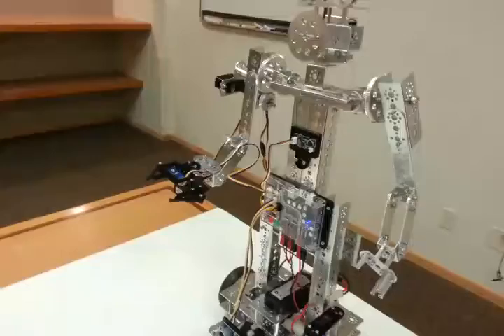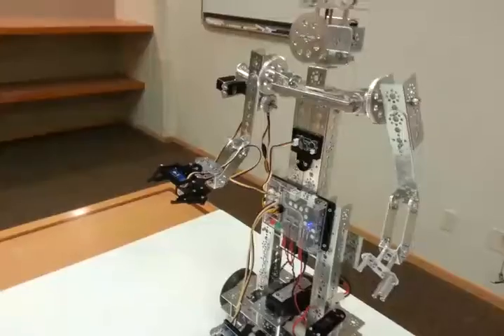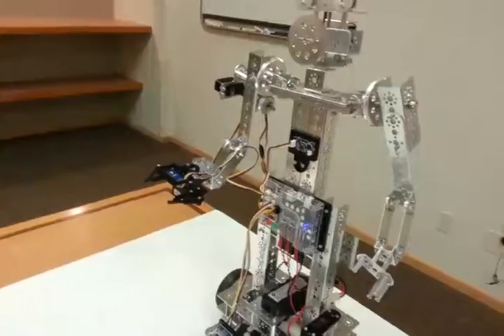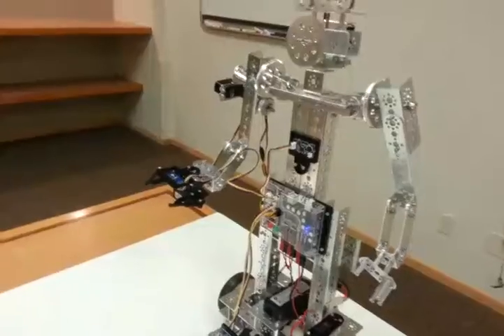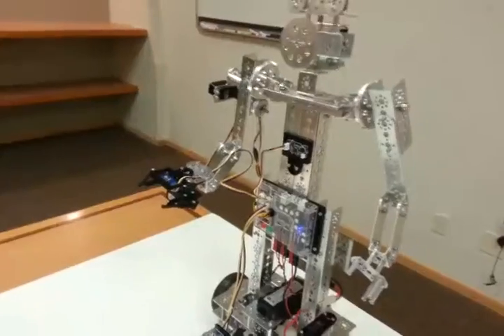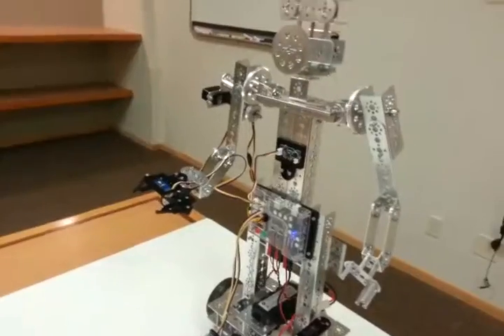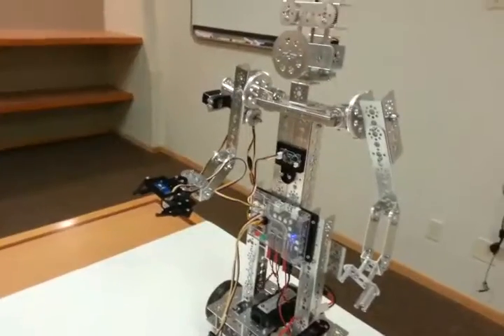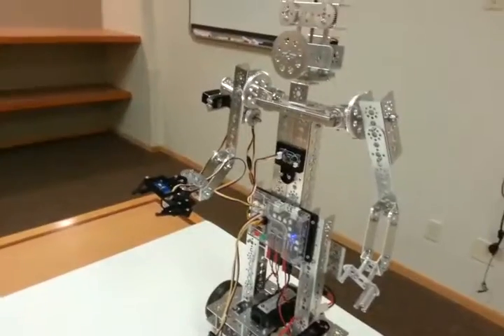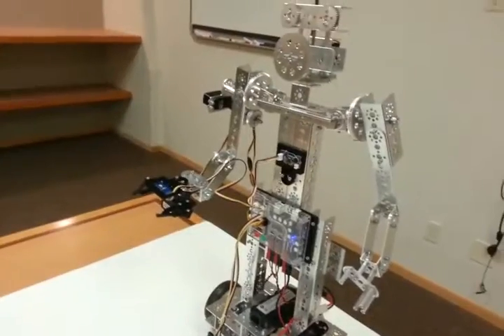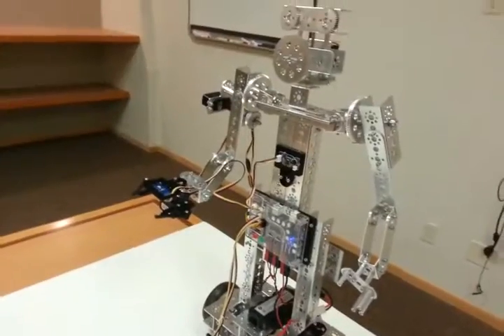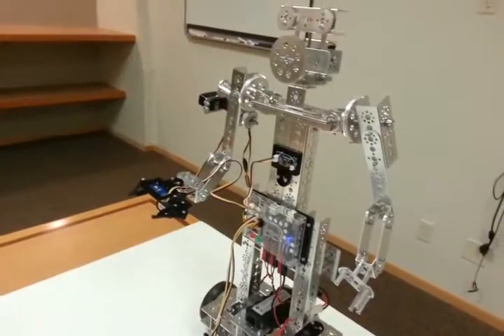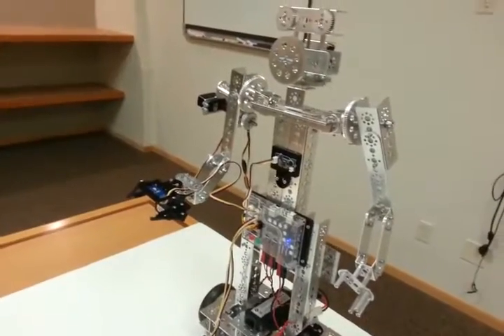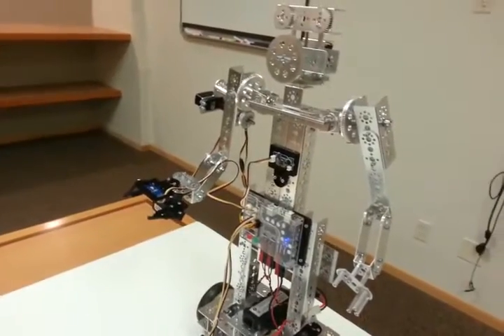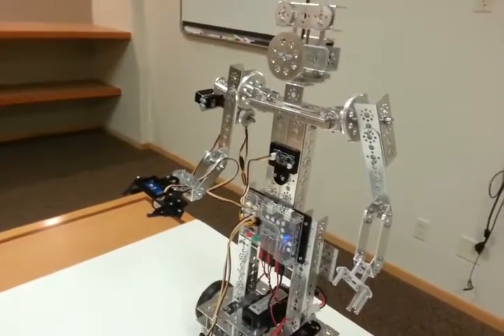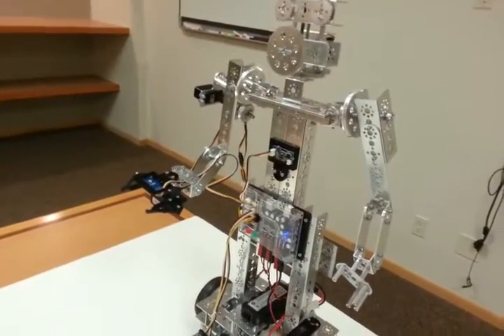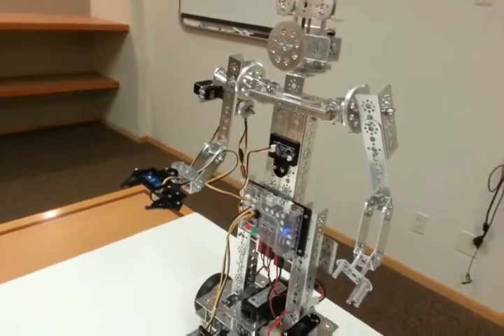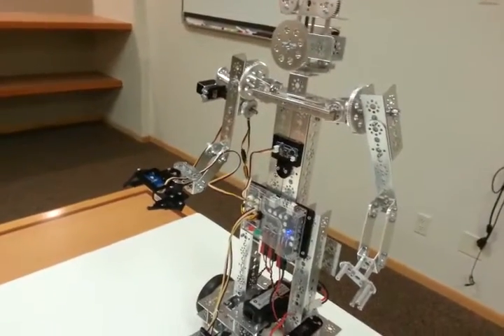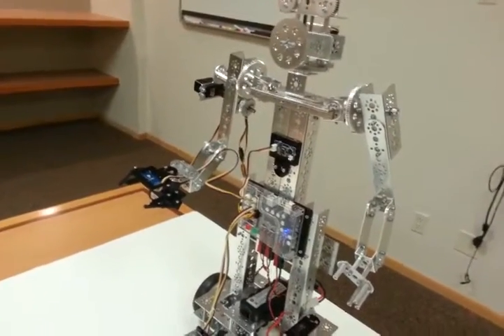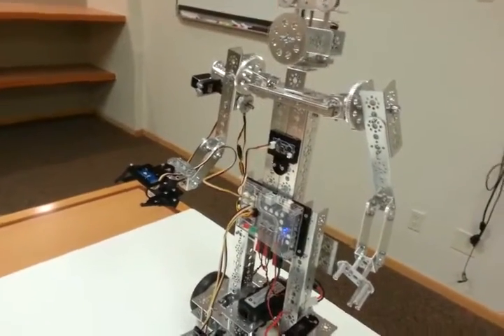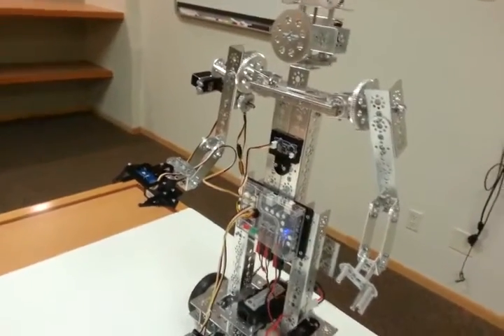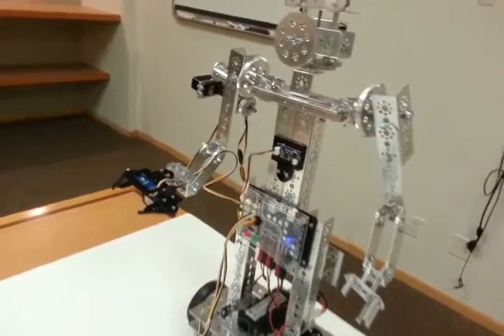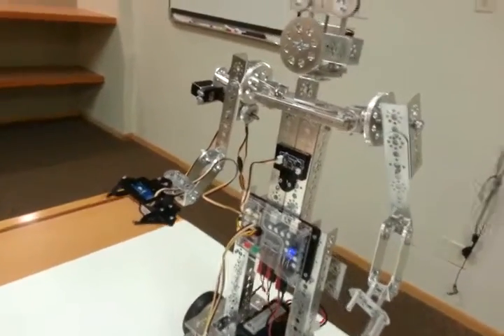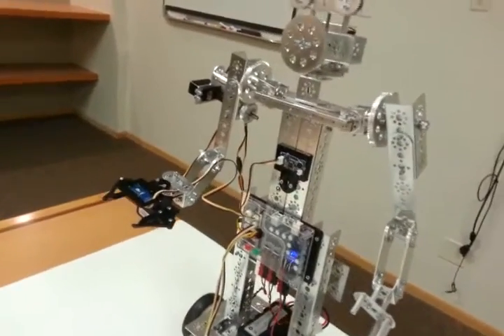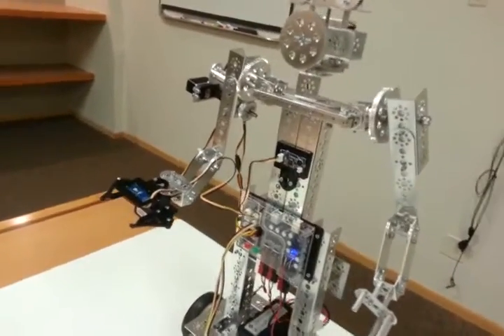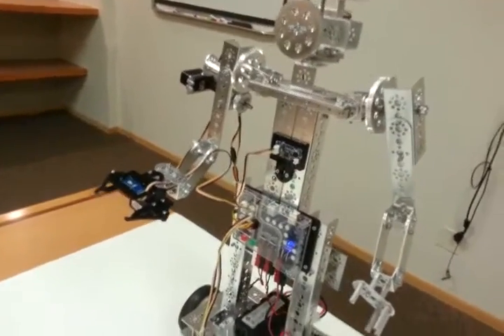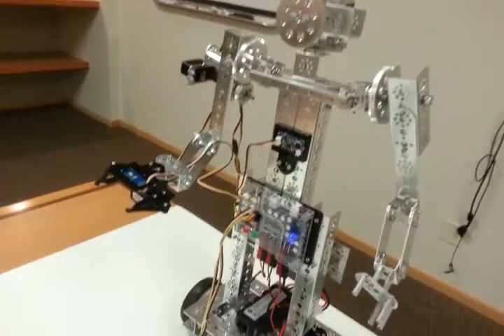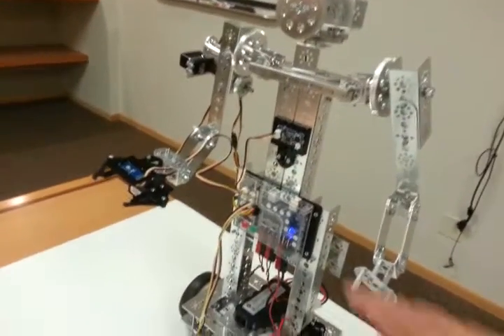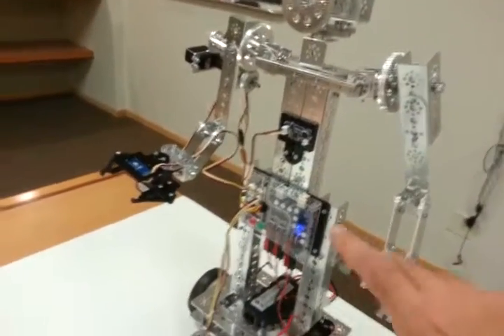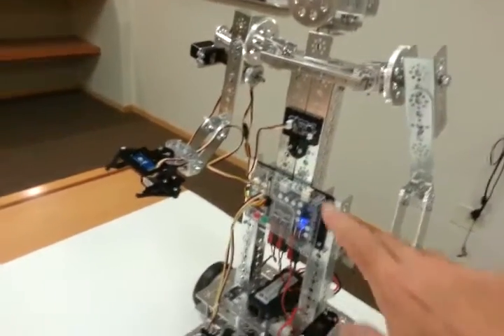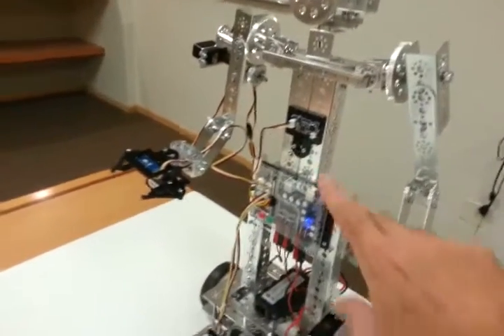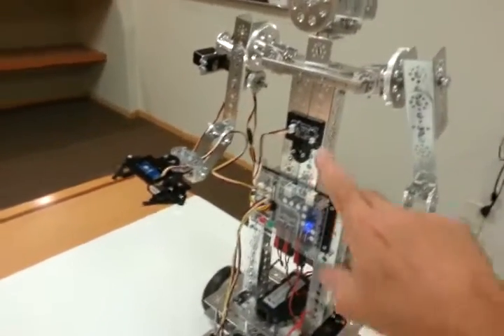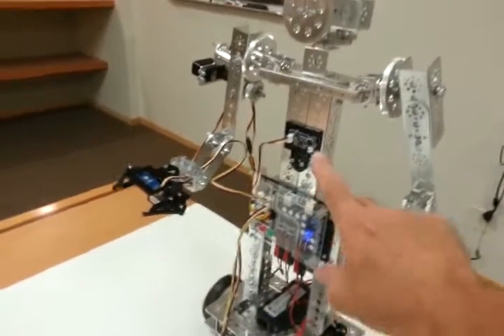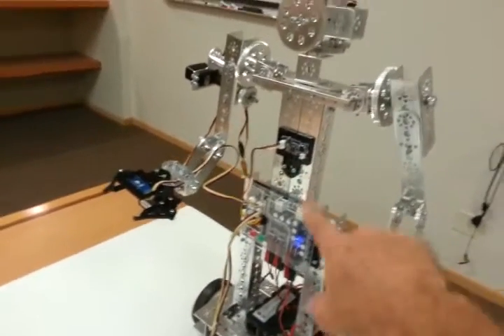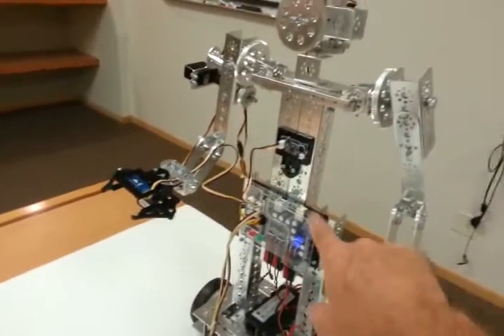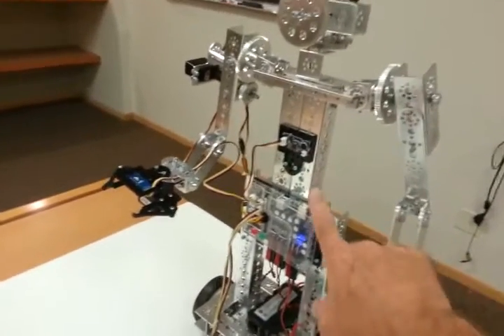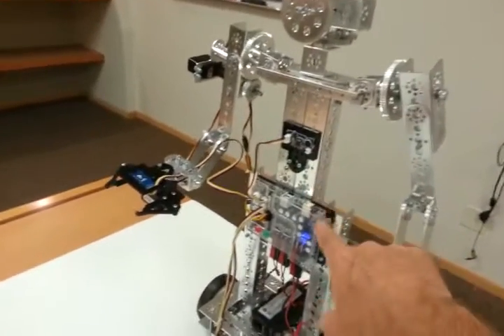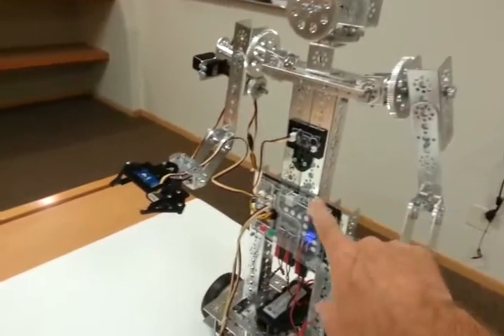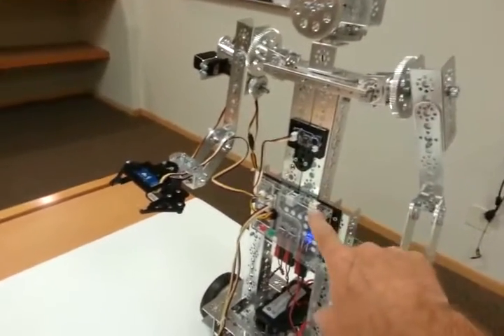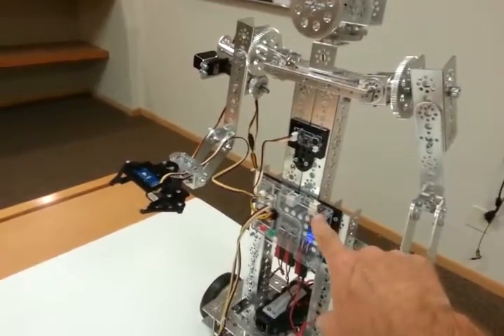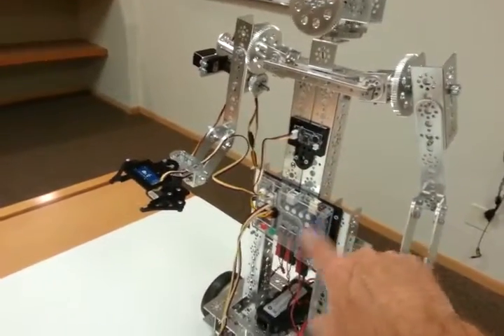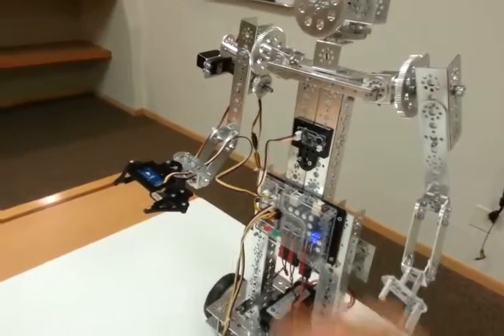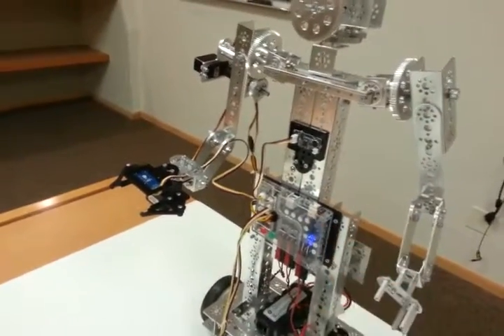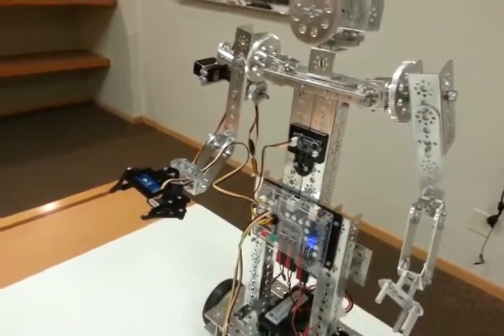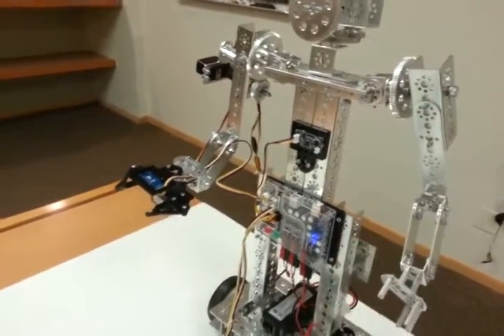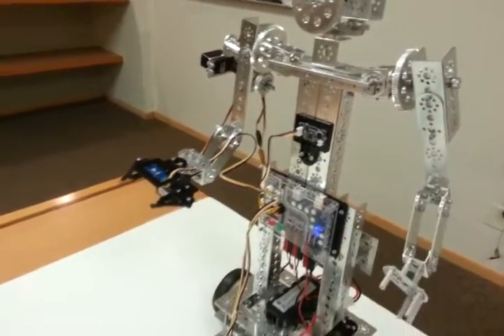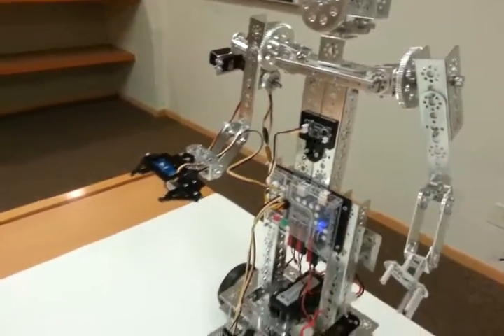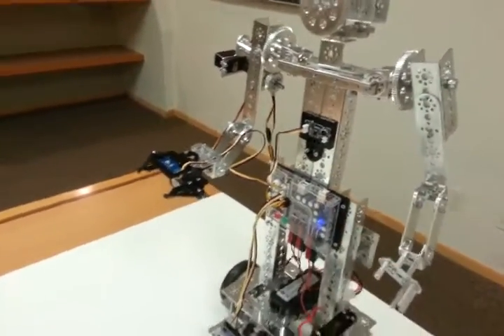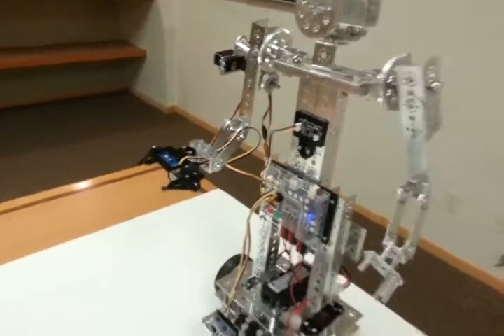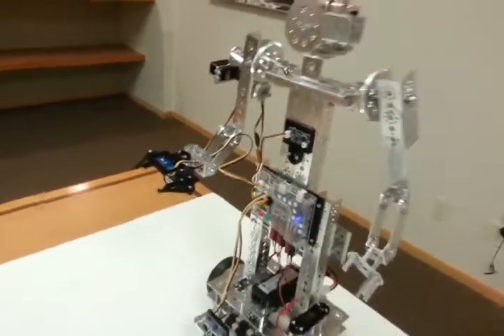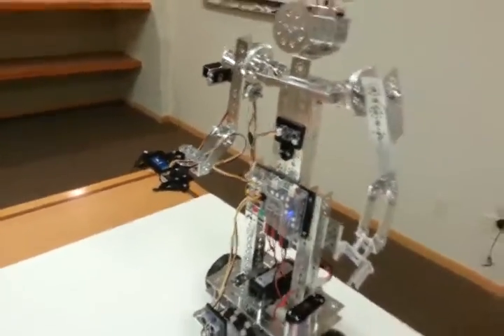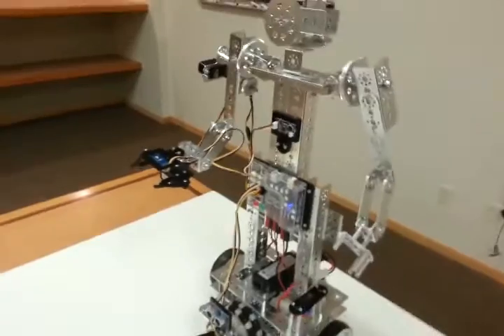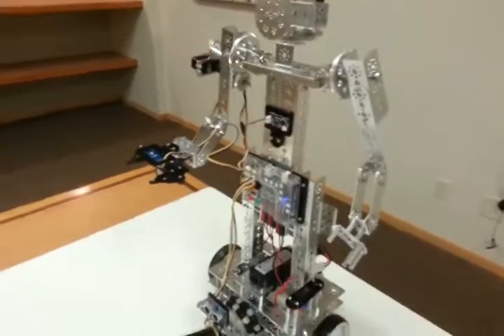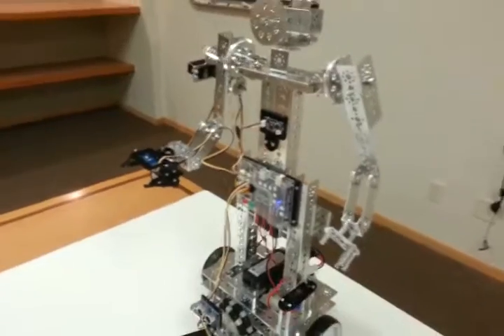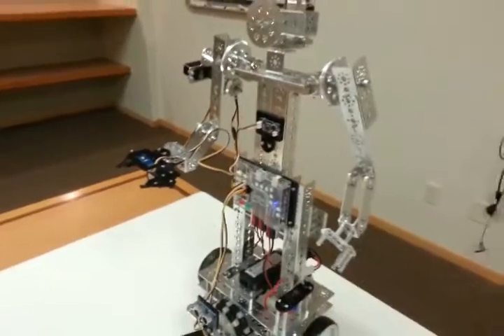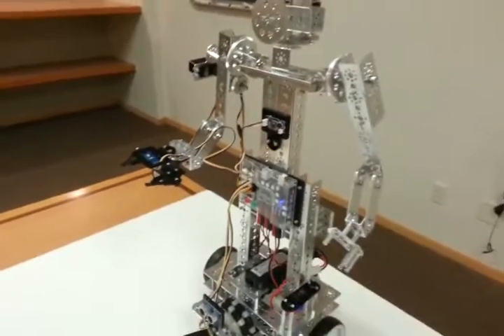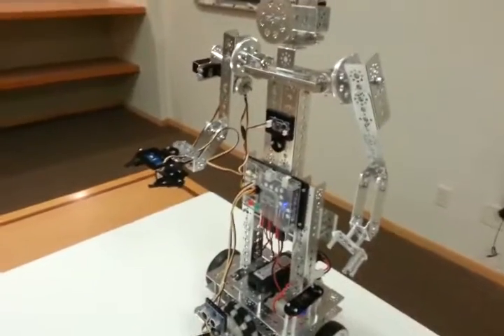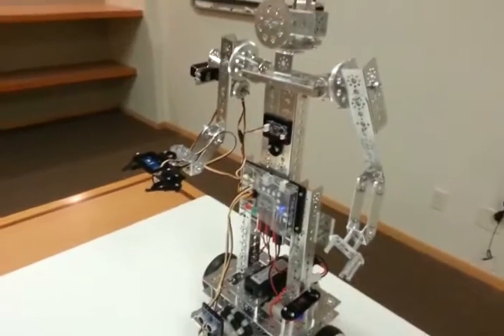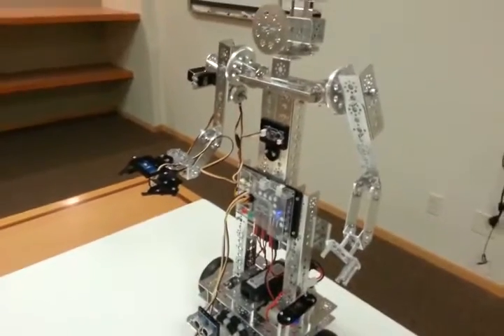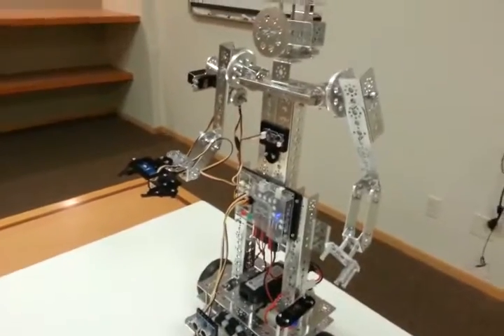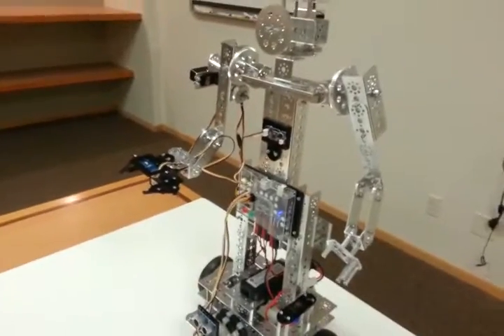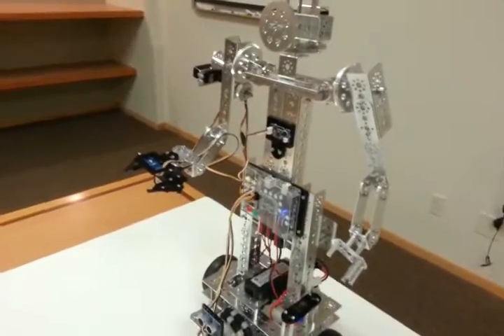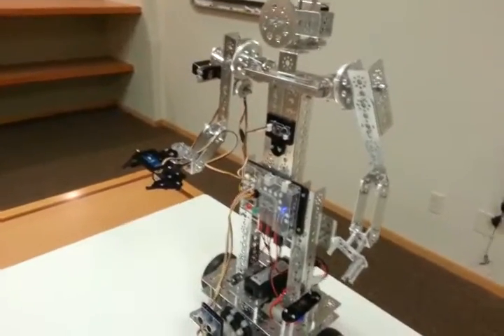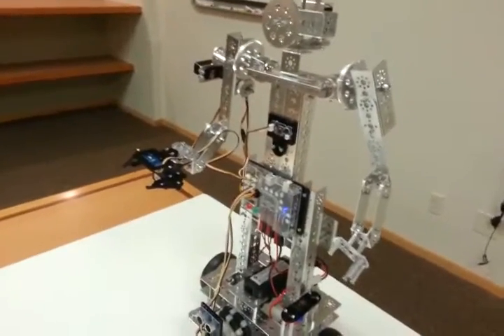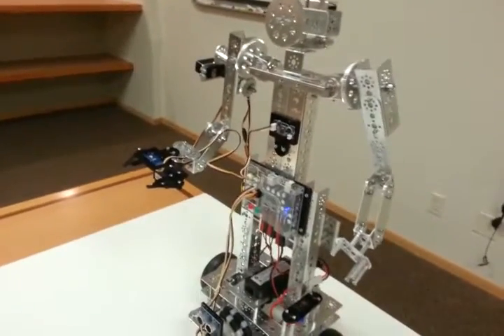Hi everybody. In this video, I want to show you how to install a Prism on a Tetrix hero model.